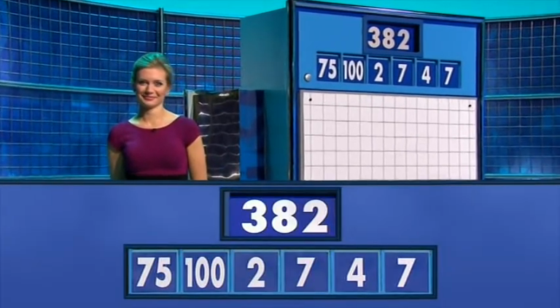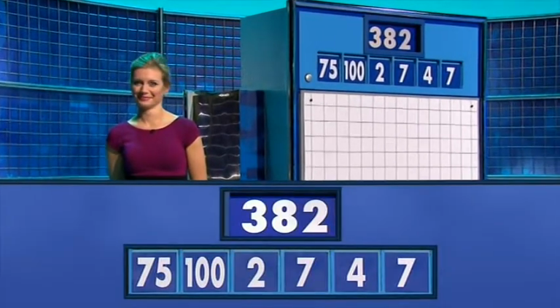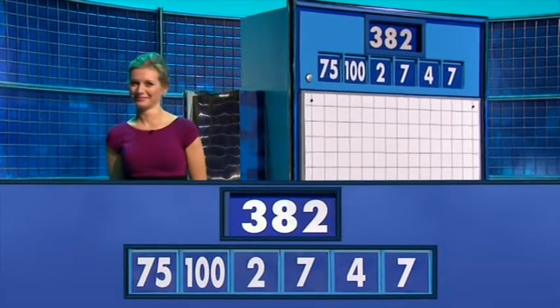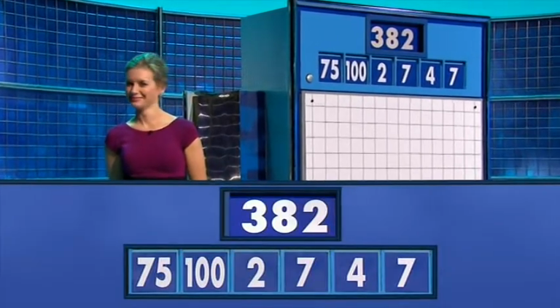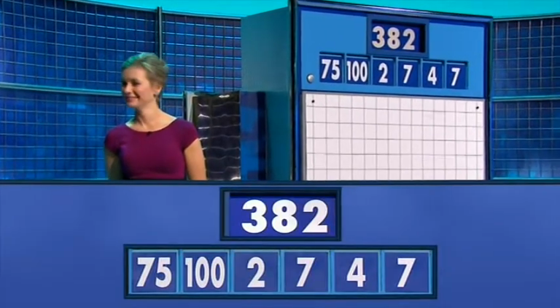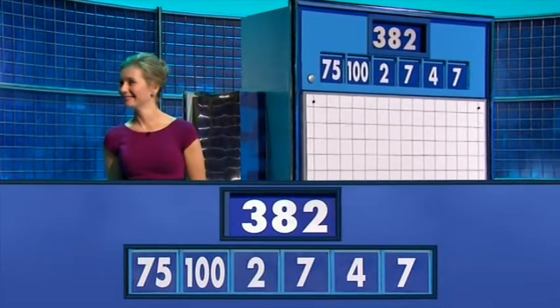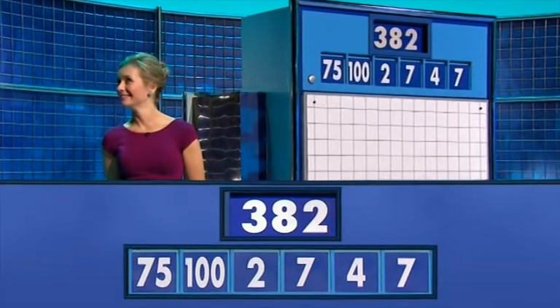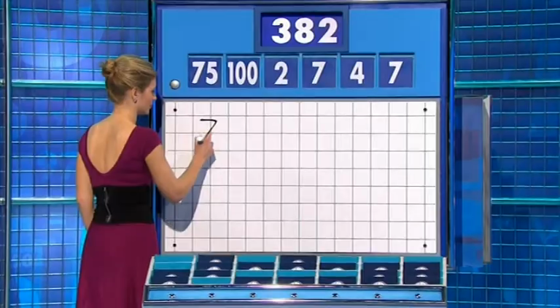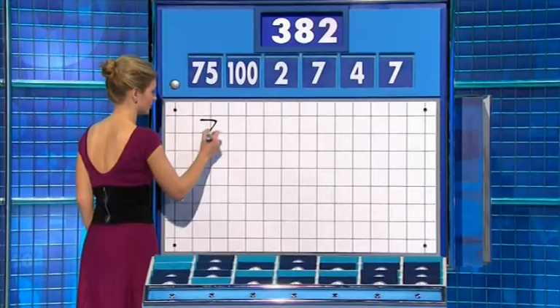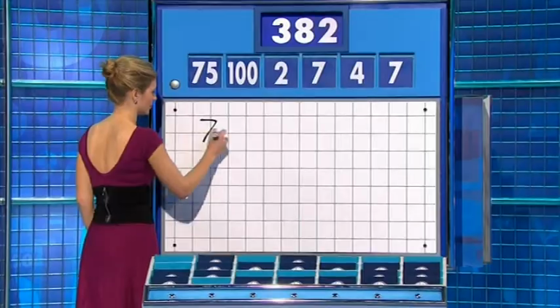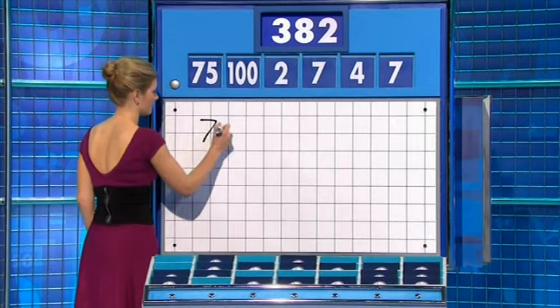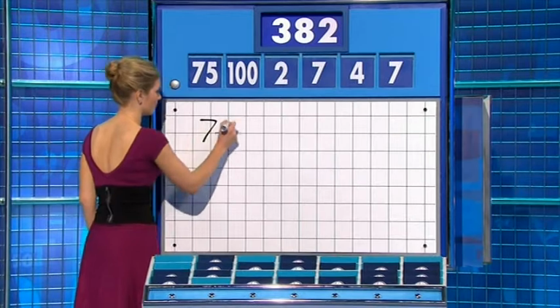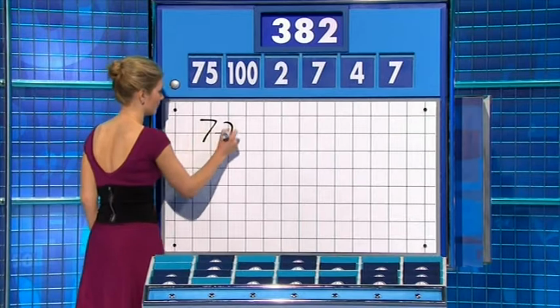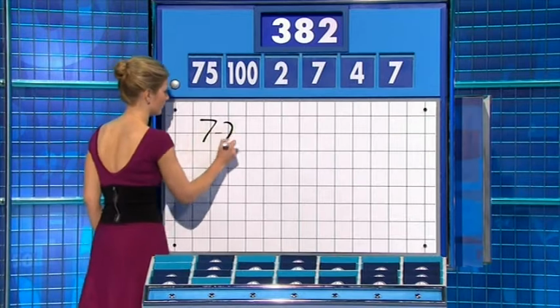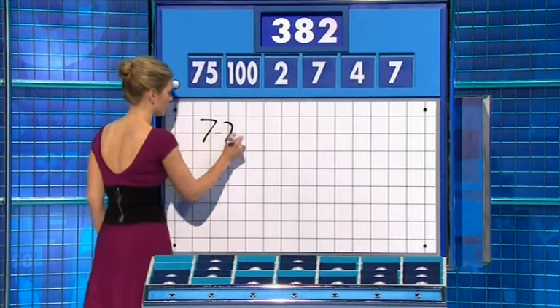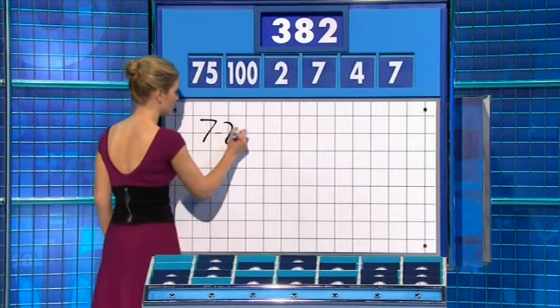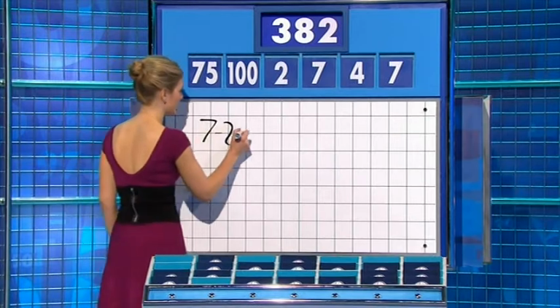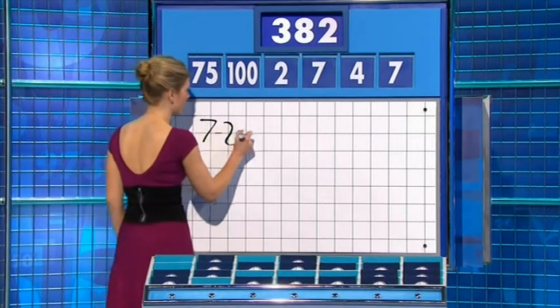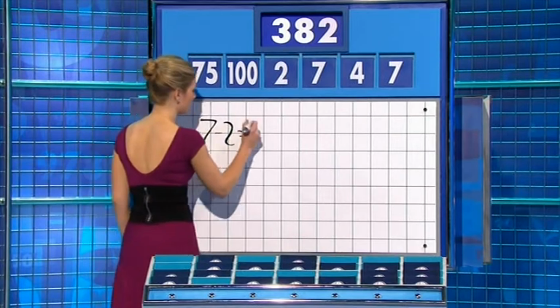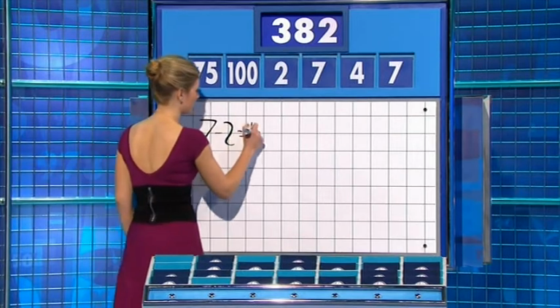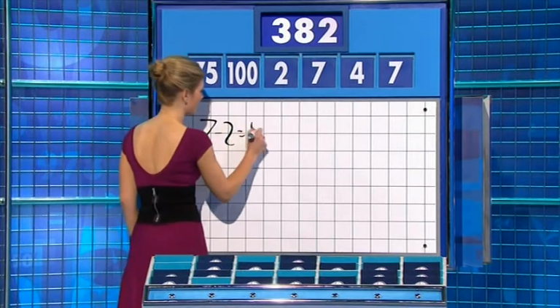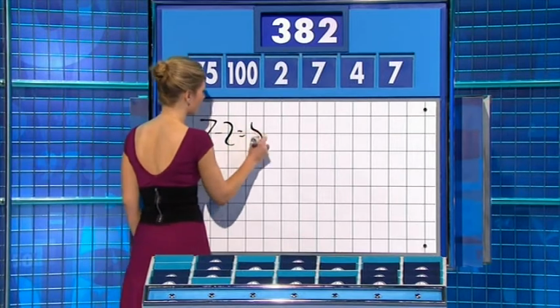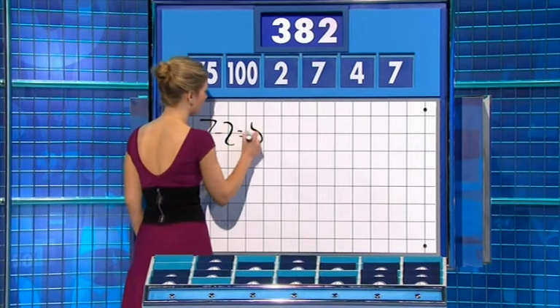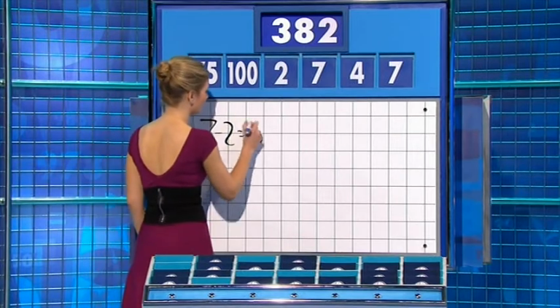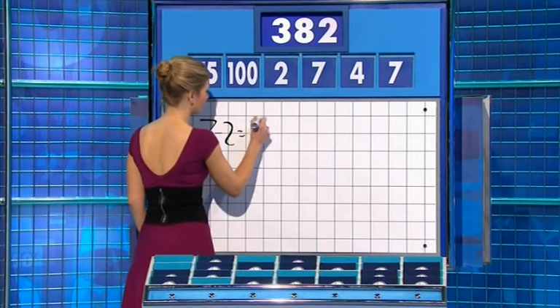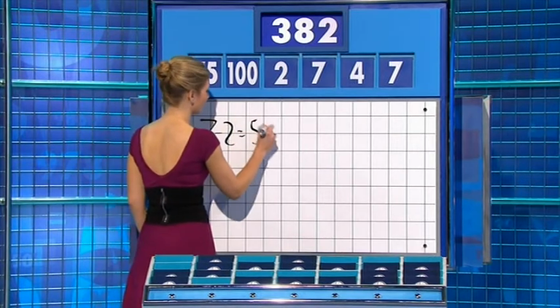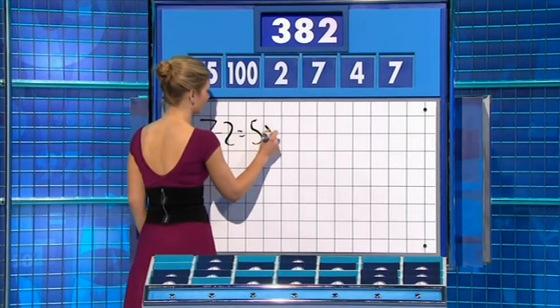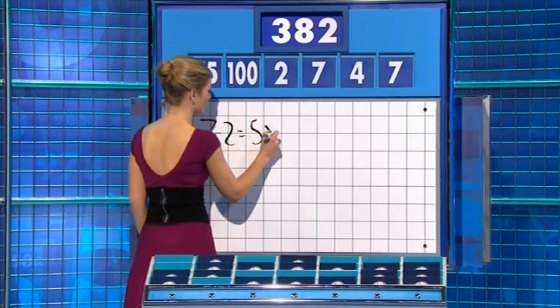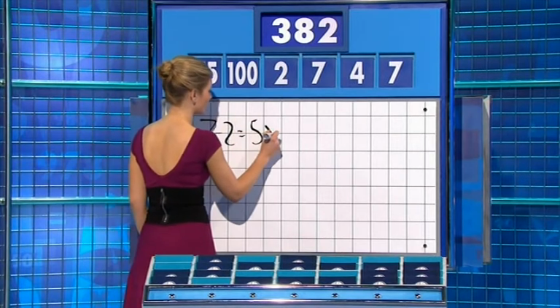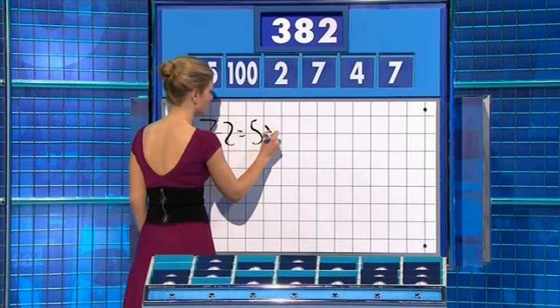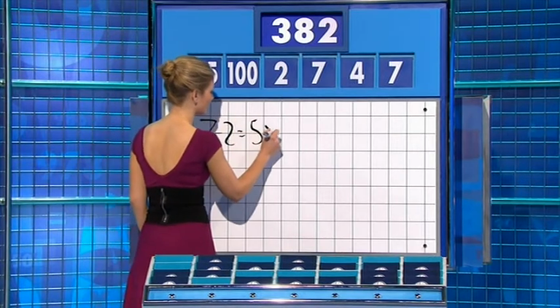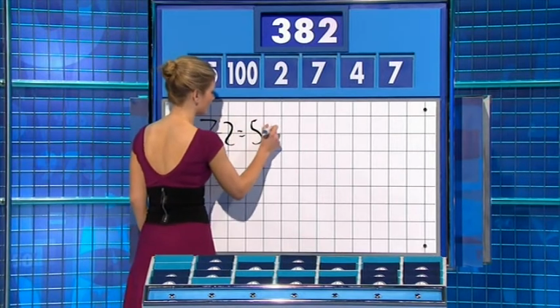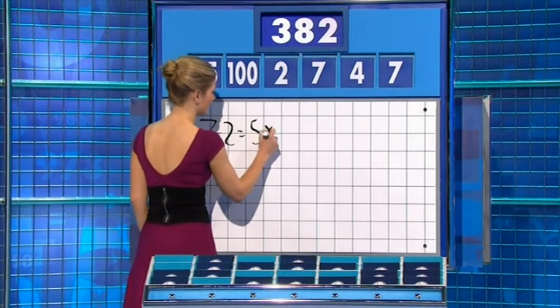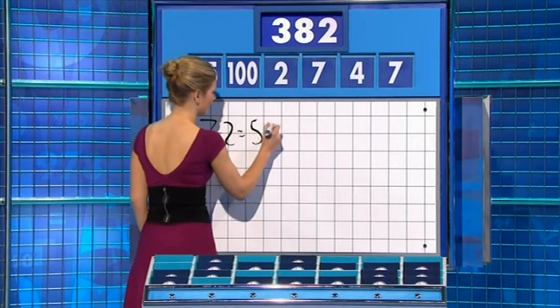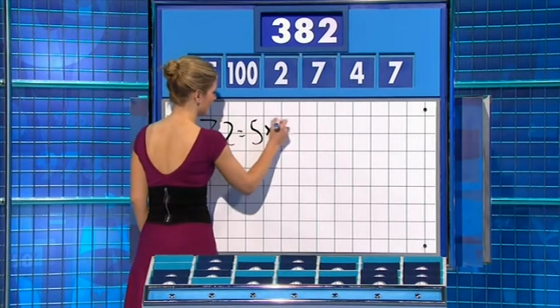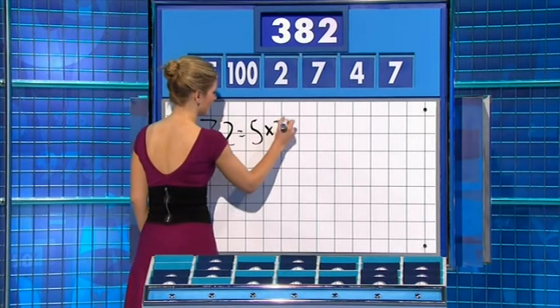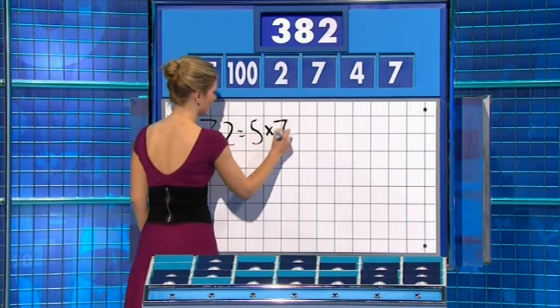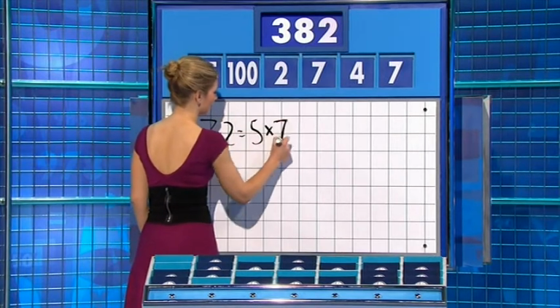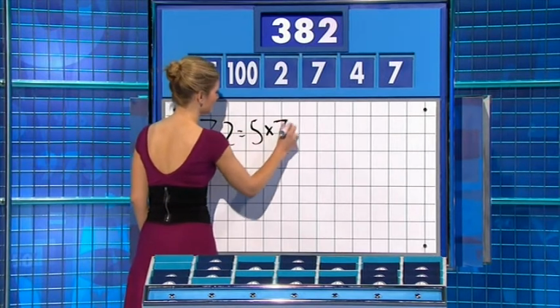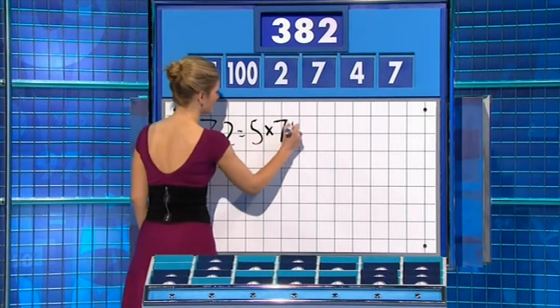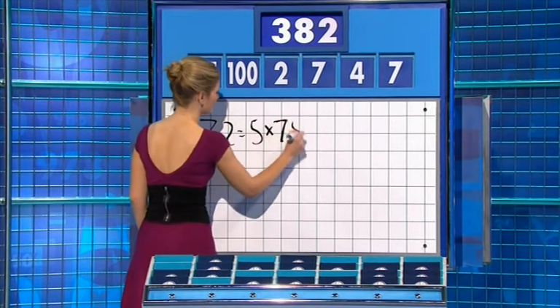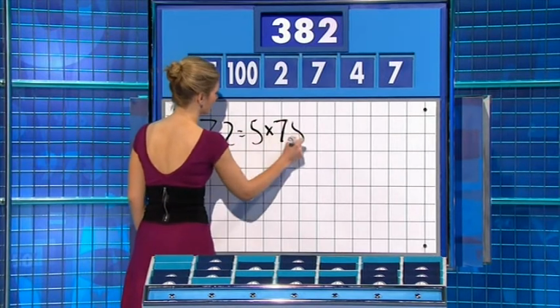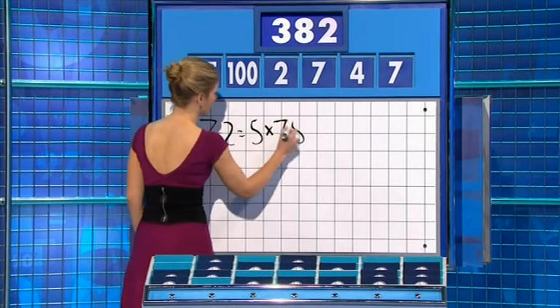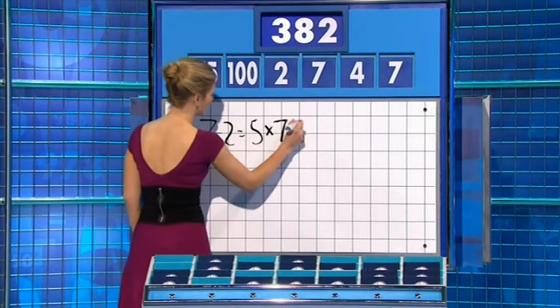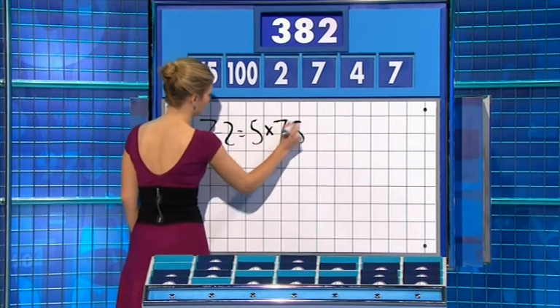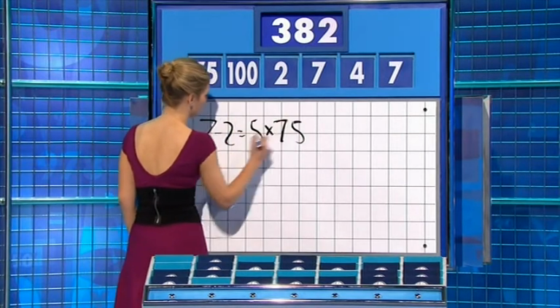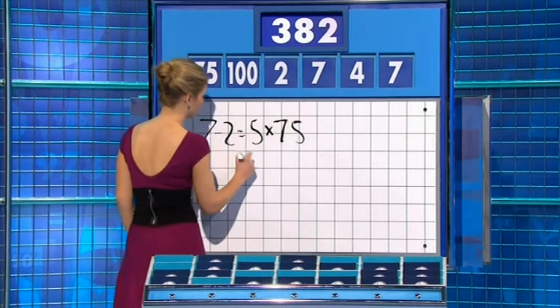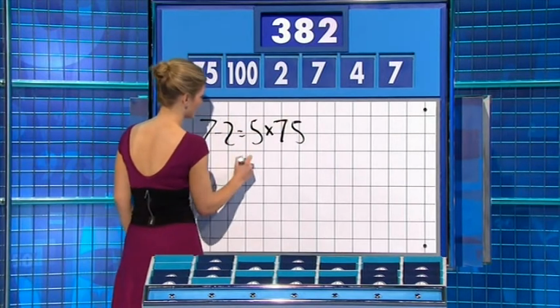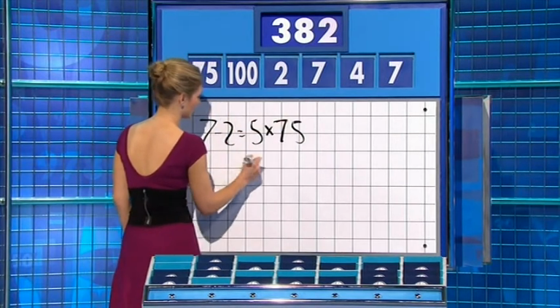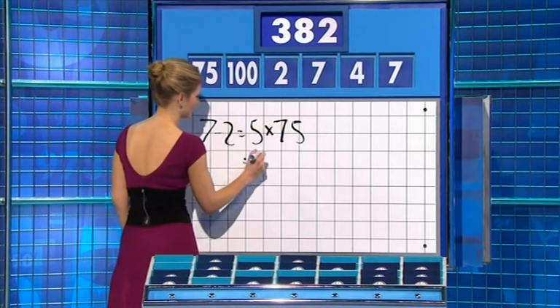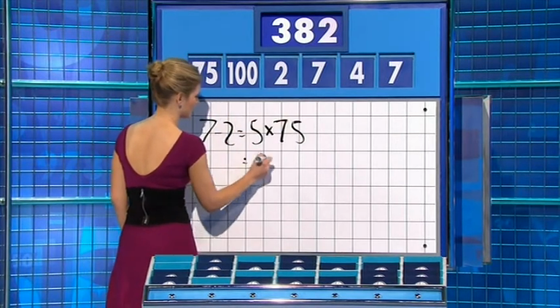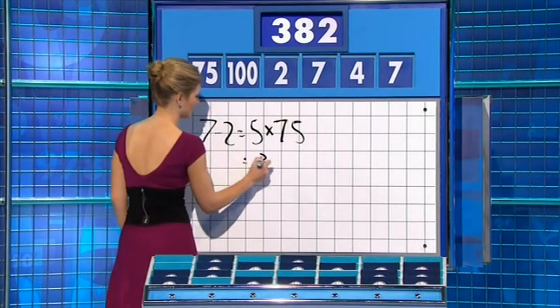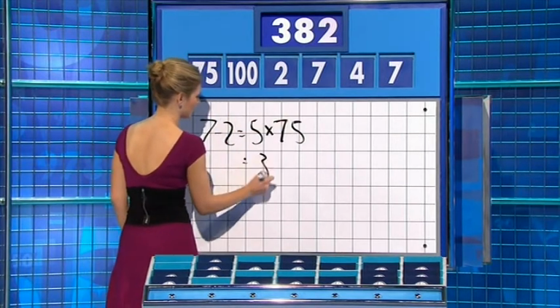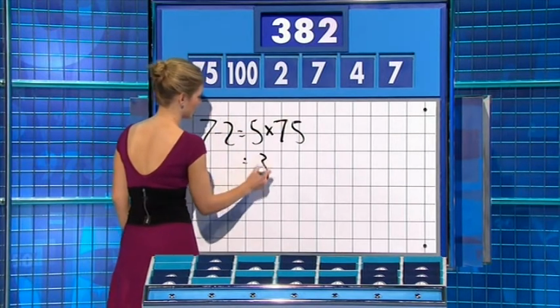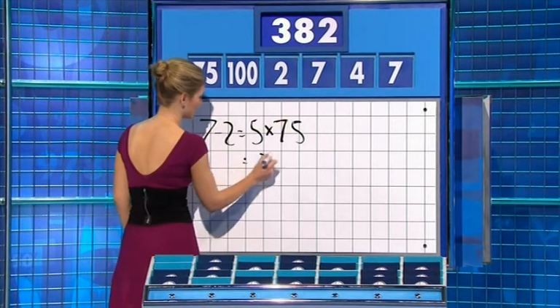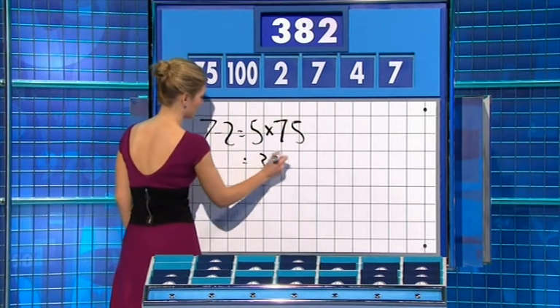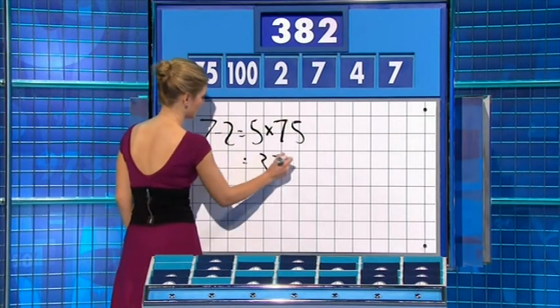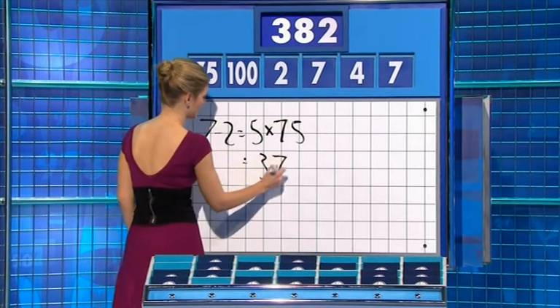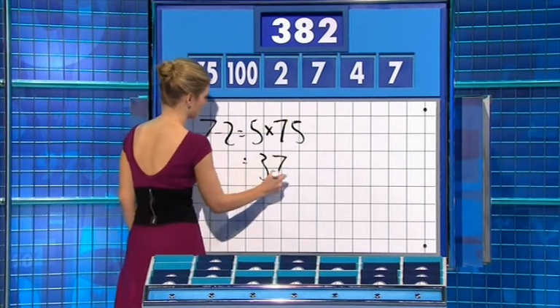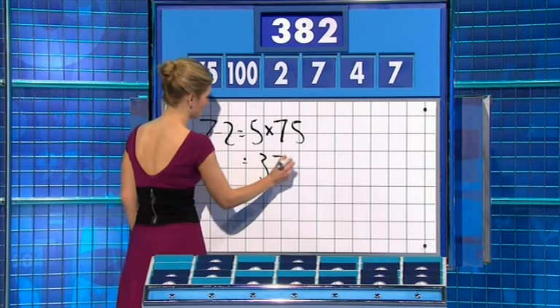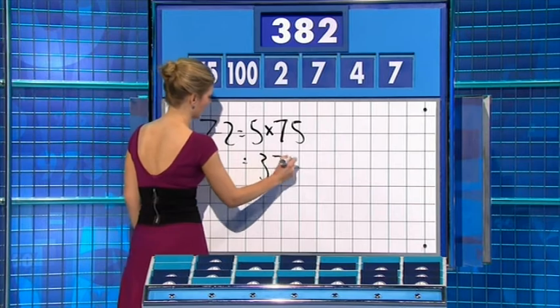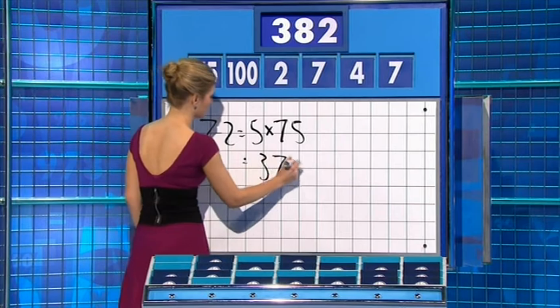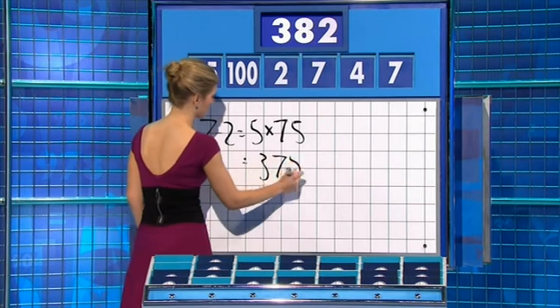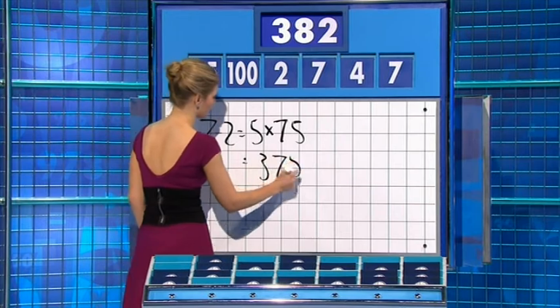Seven minus two is five. Times 75 — 375. And add the other seven. Well done — 382.